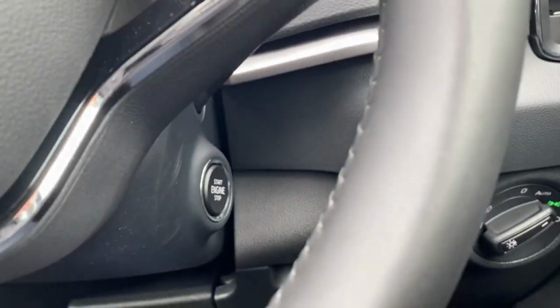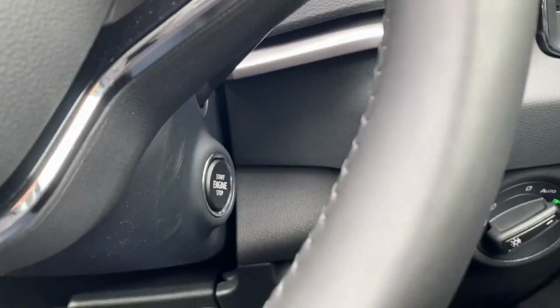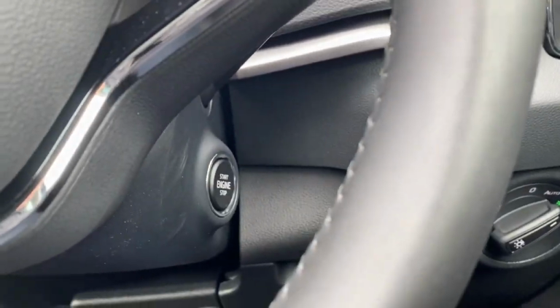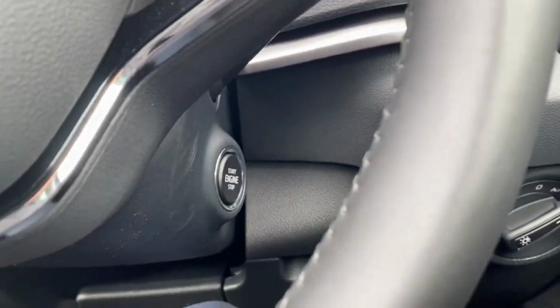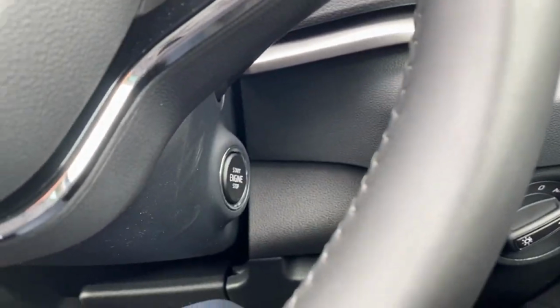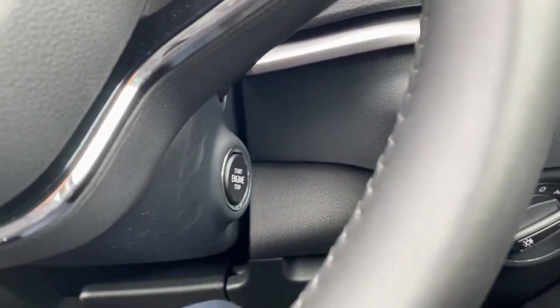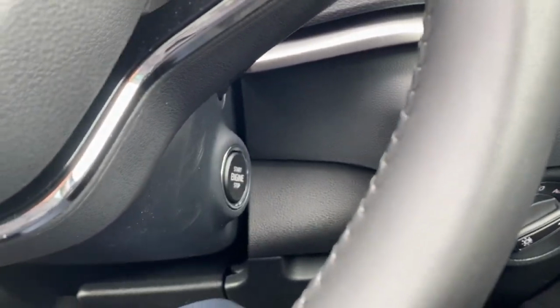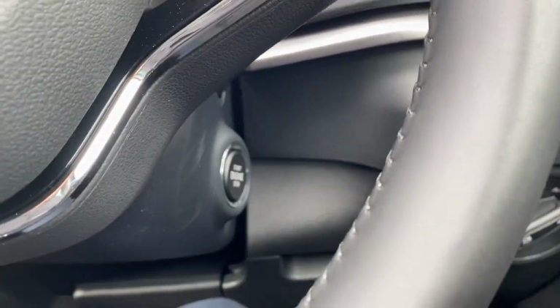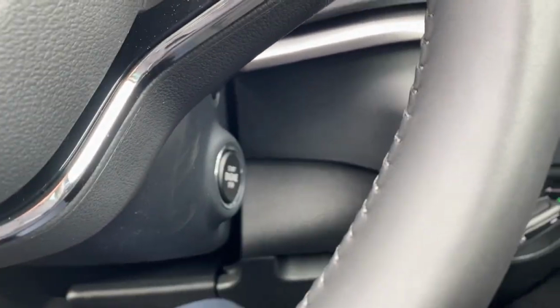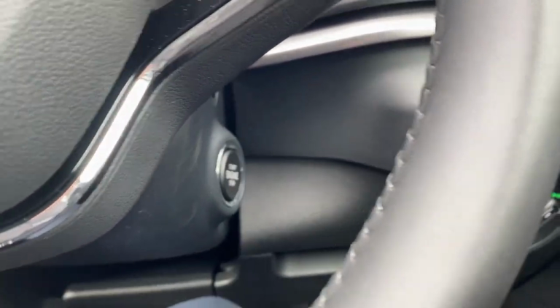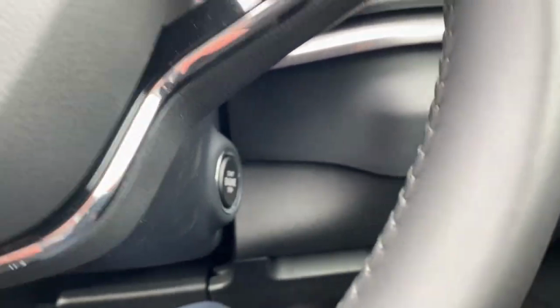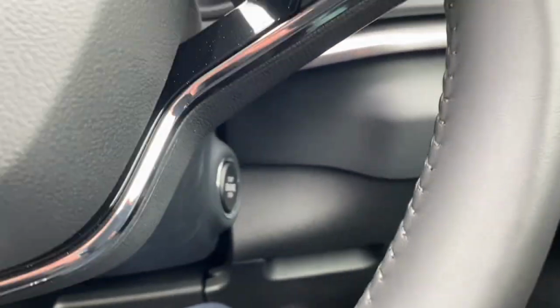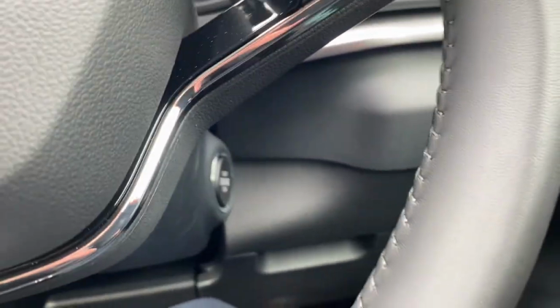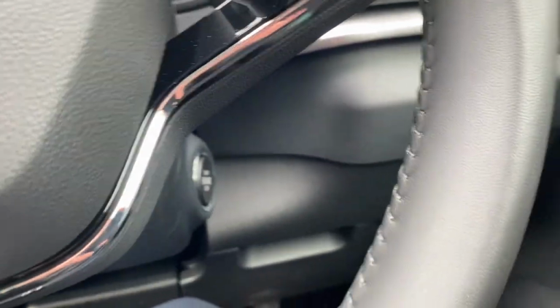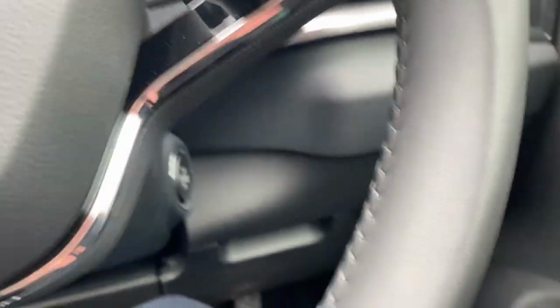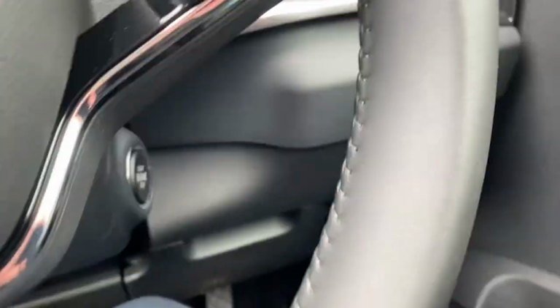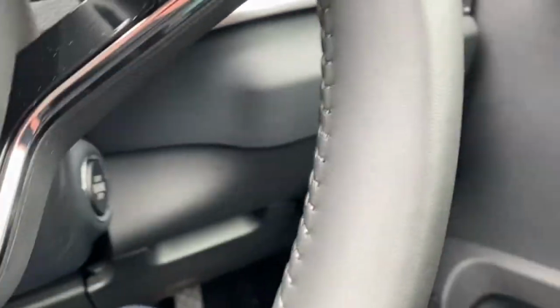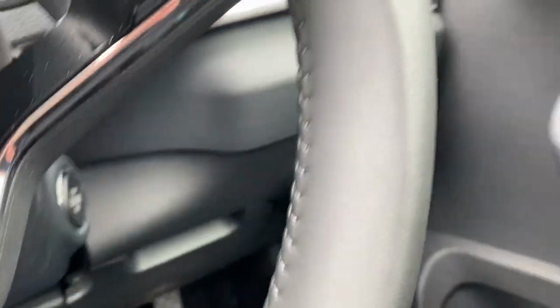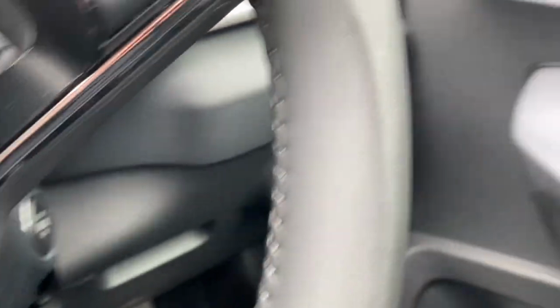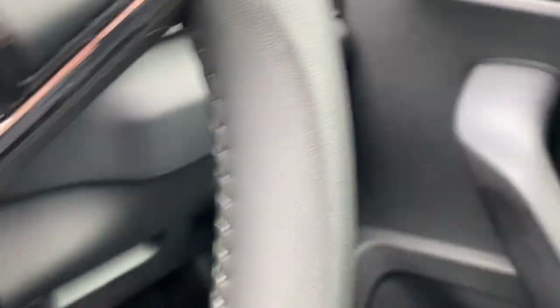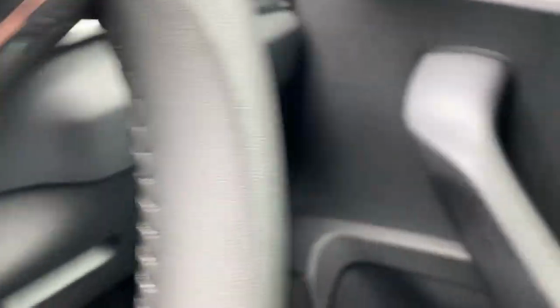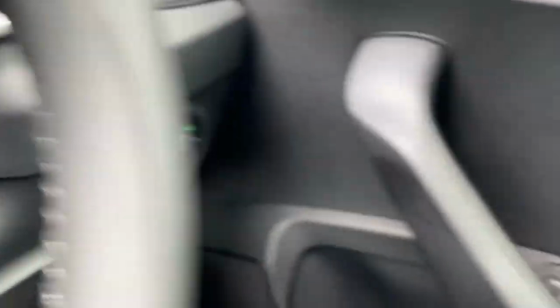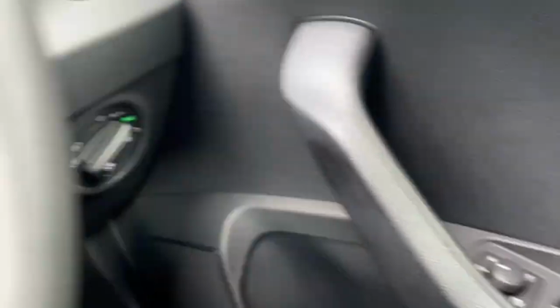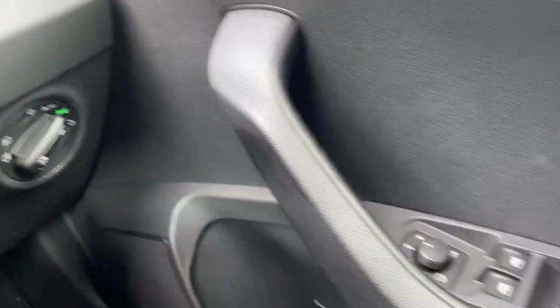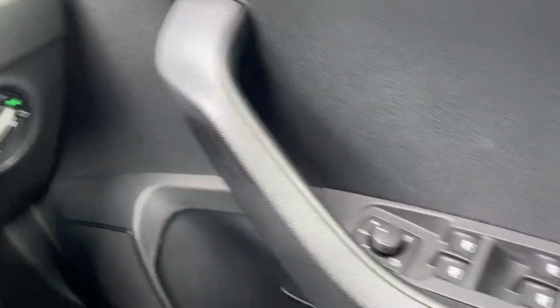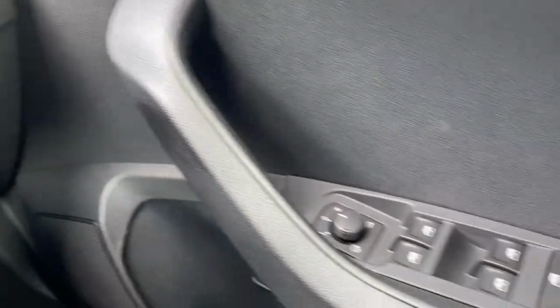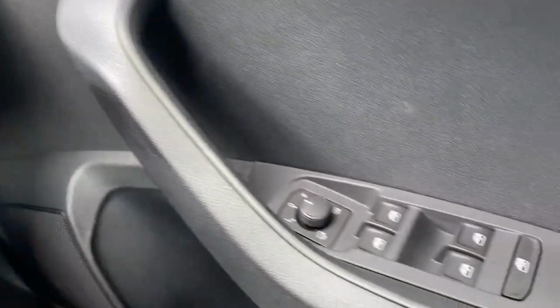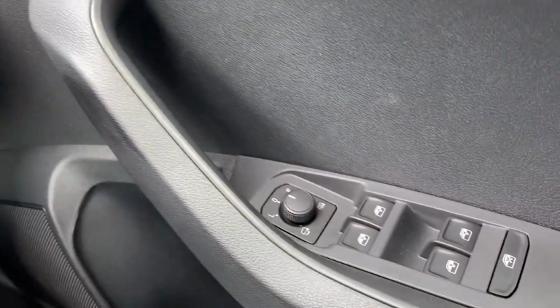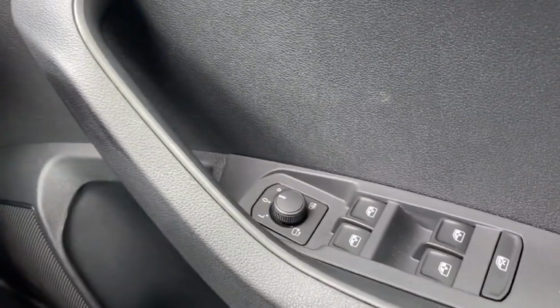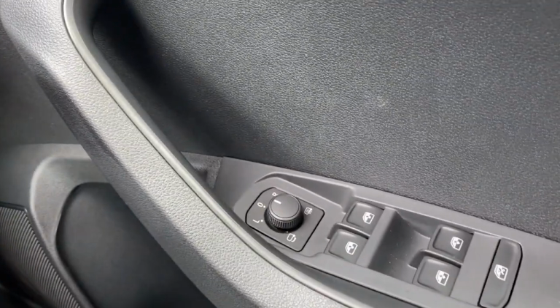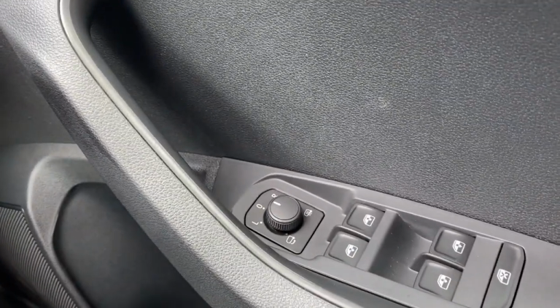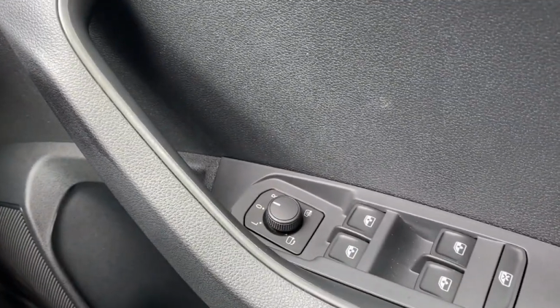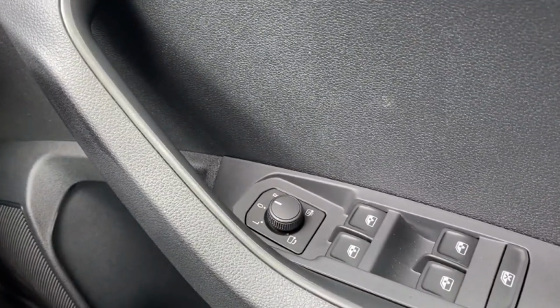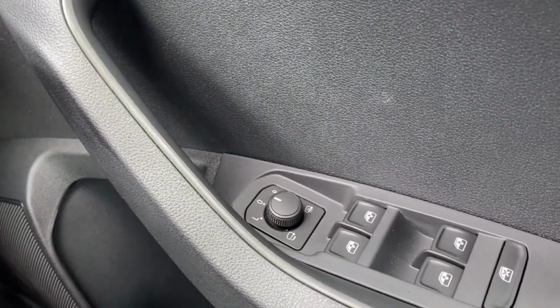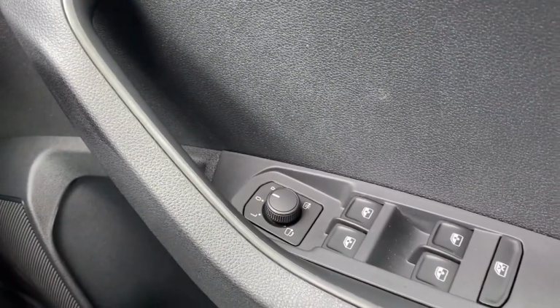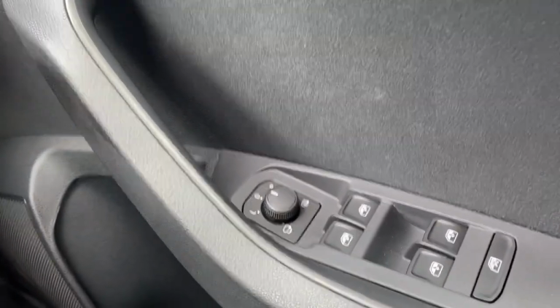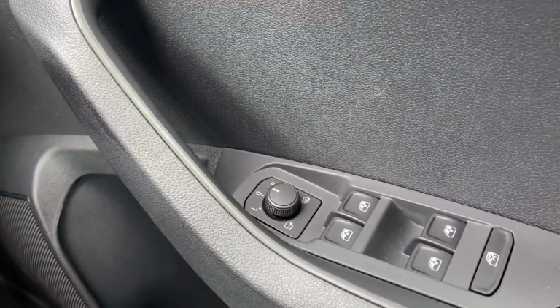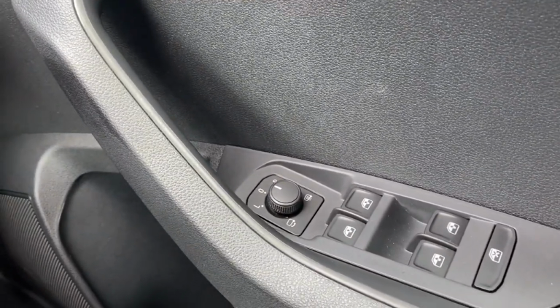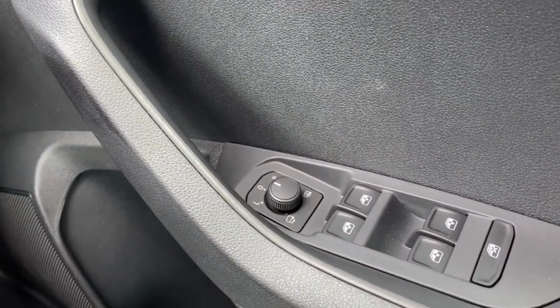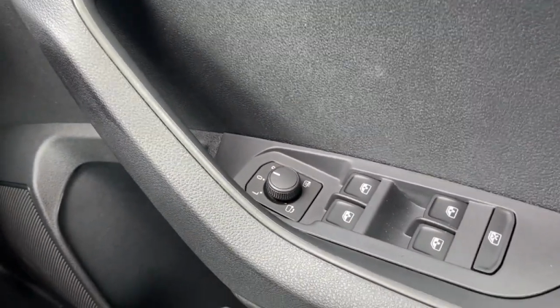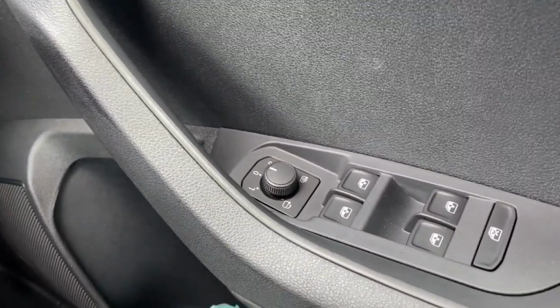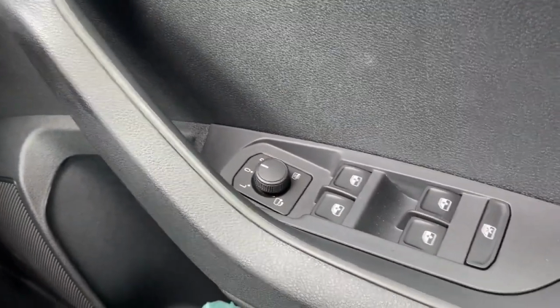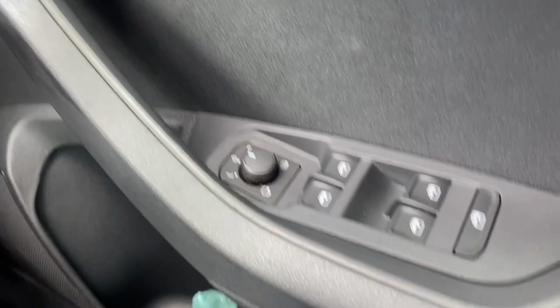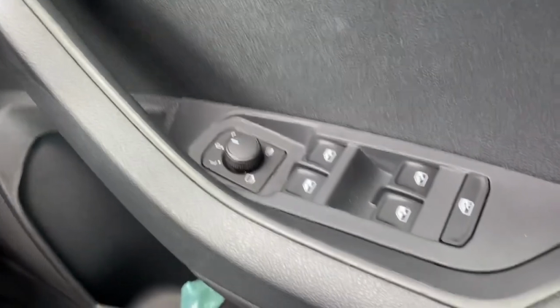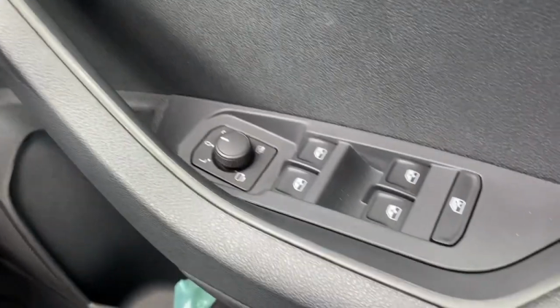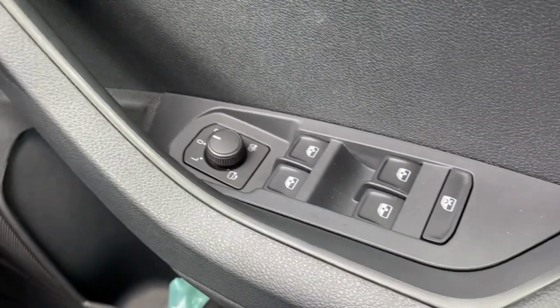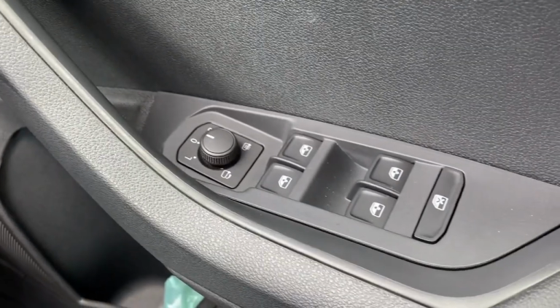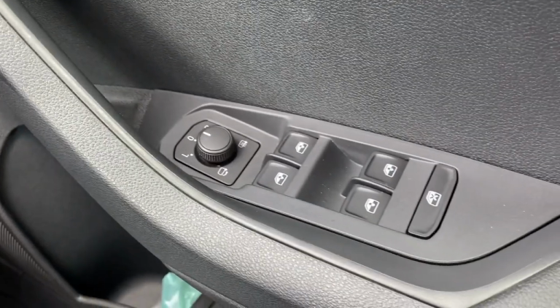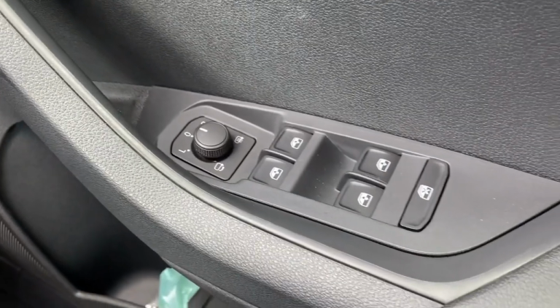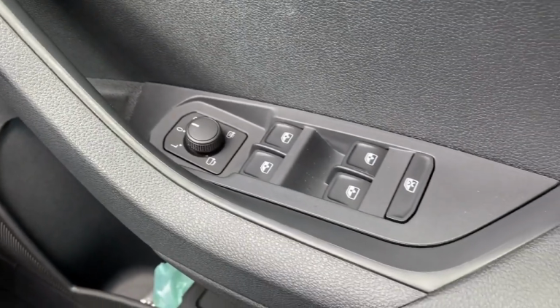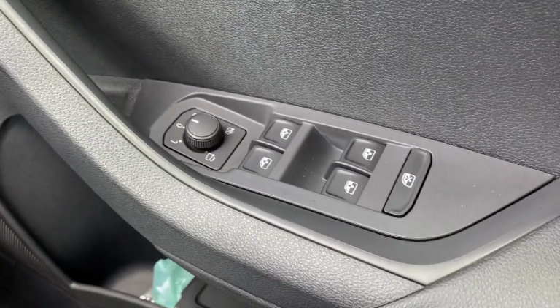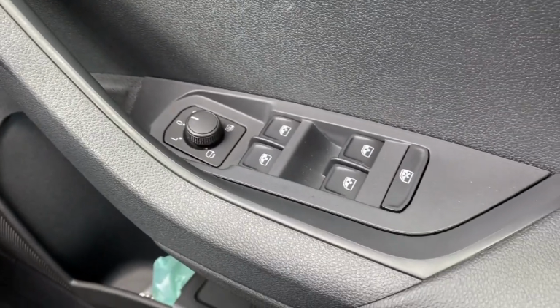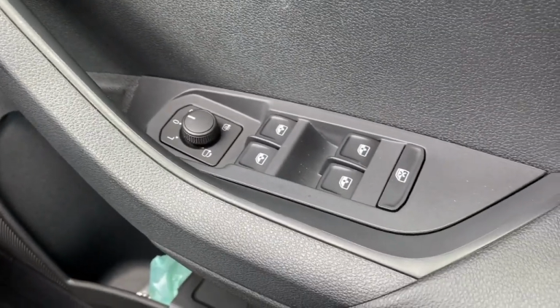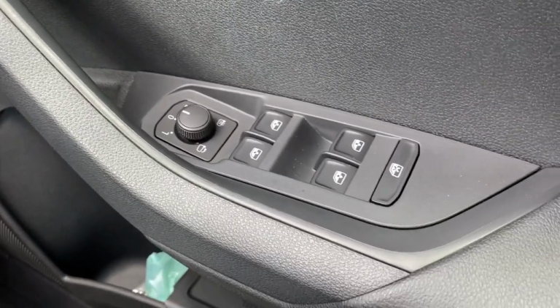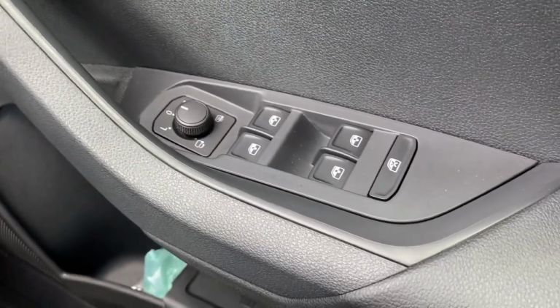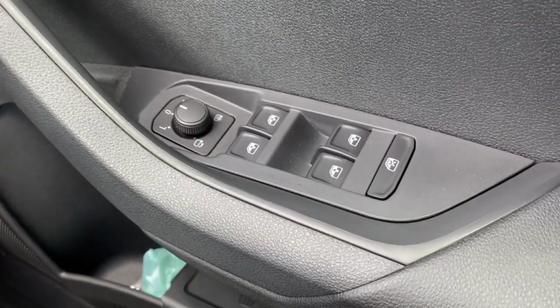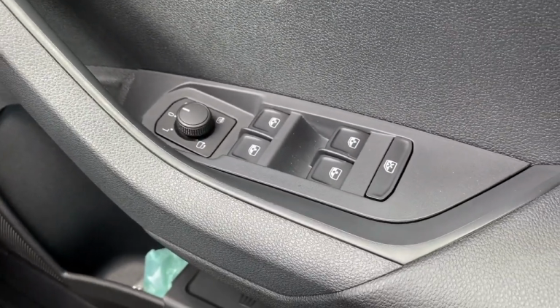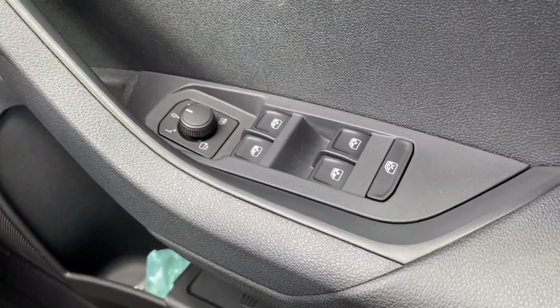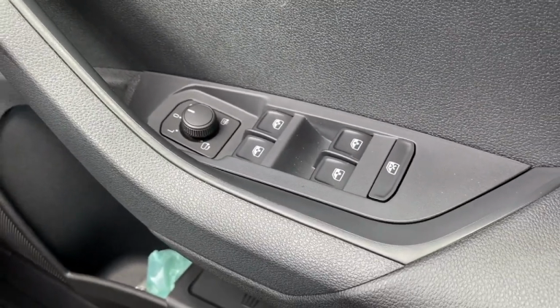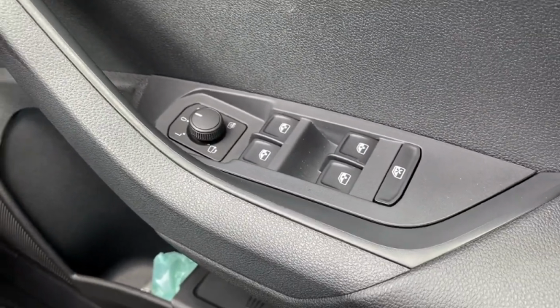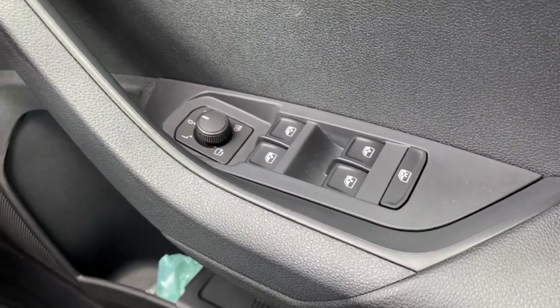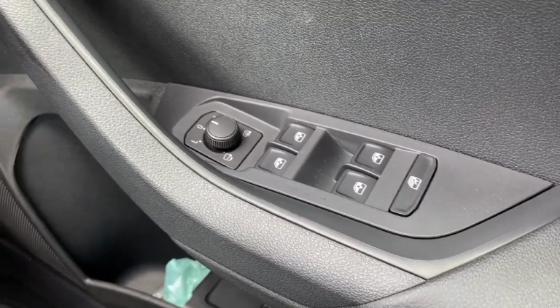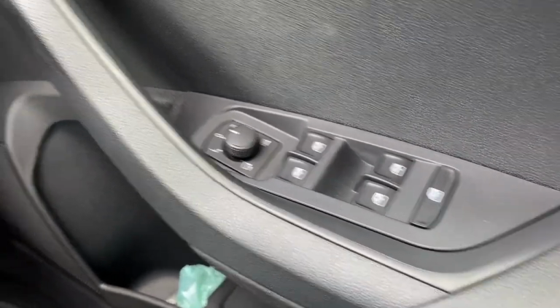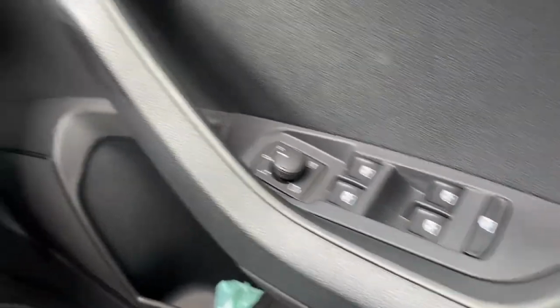This is also a keyless start vehicle. On the driver's door, you've got your adjusters for your door mirrors and controls for the windows all around the vehicle.